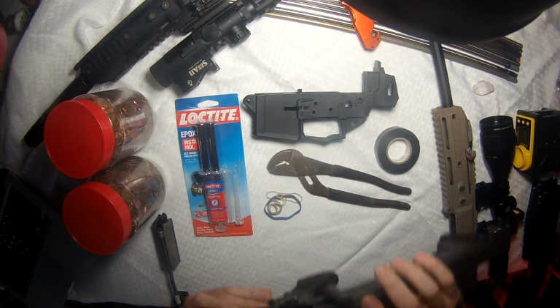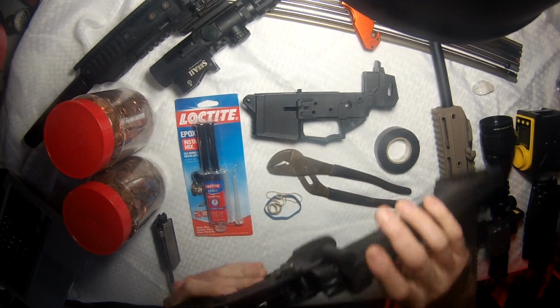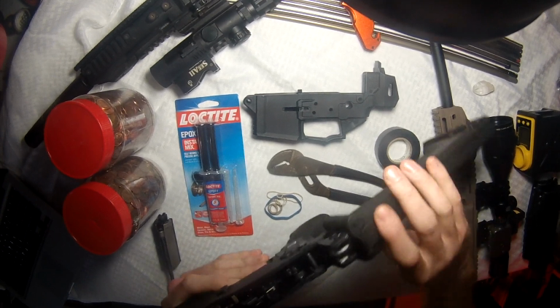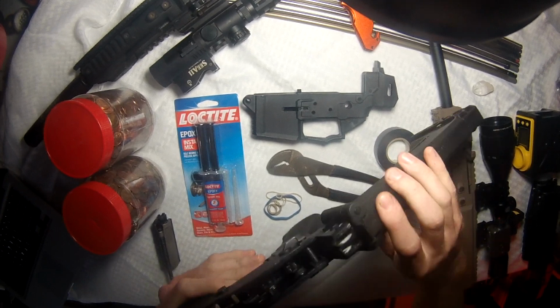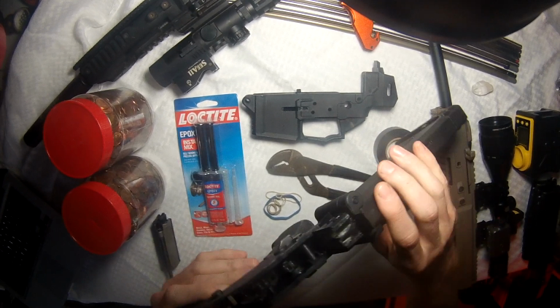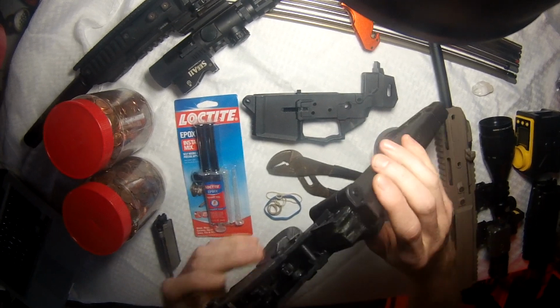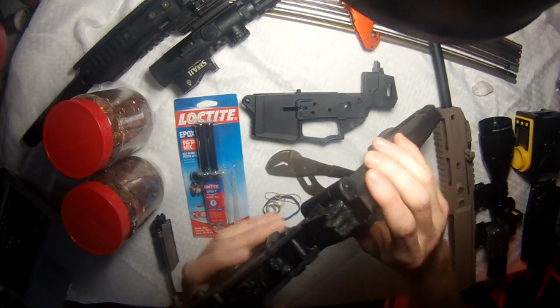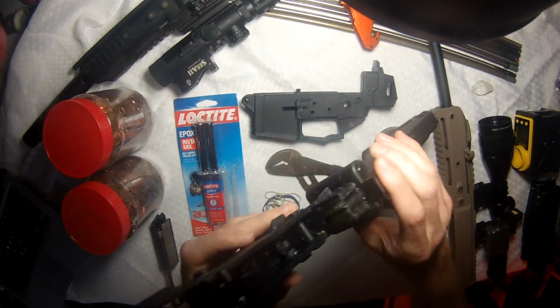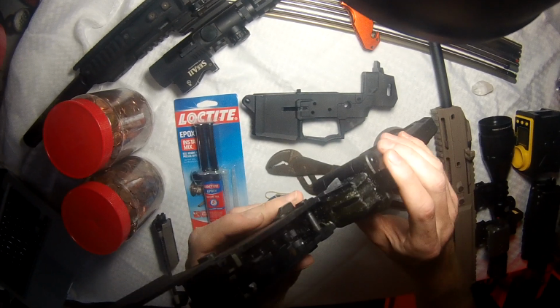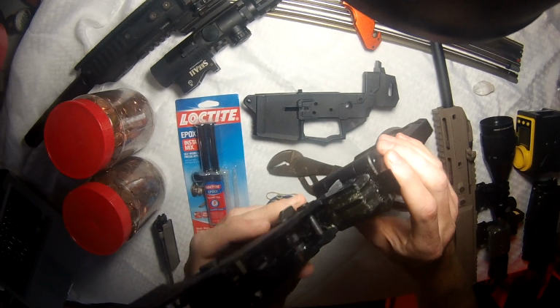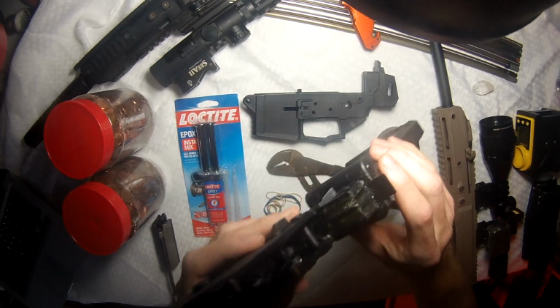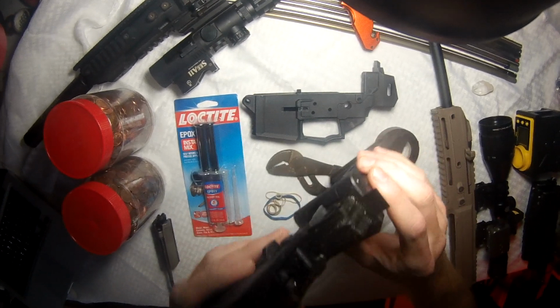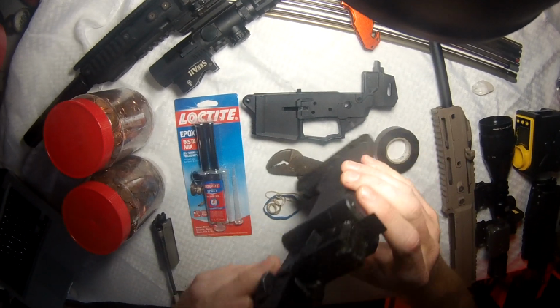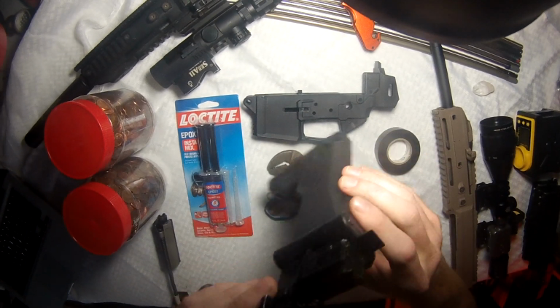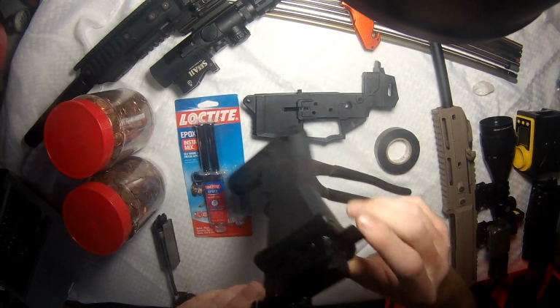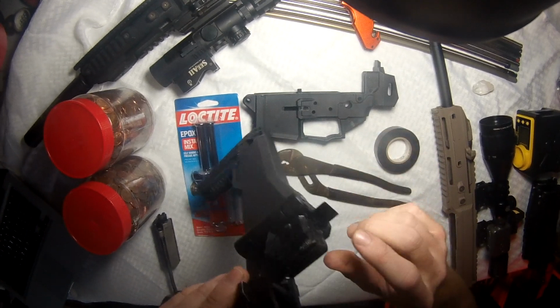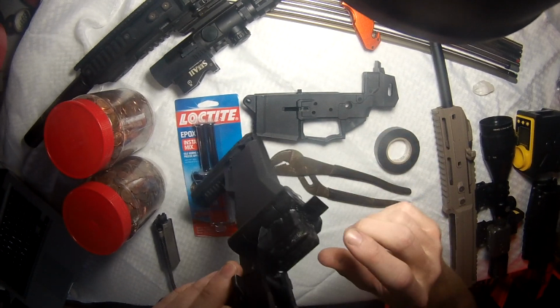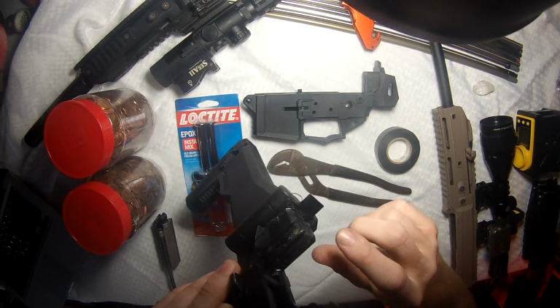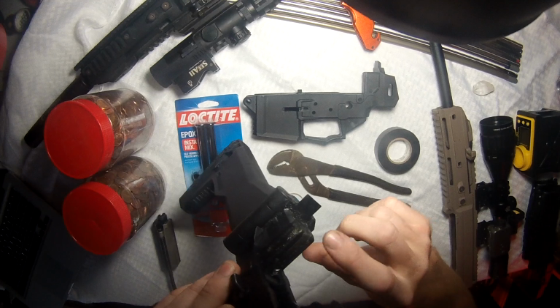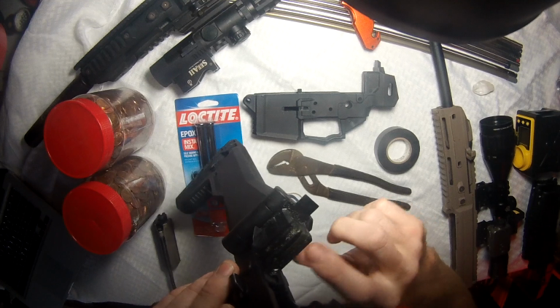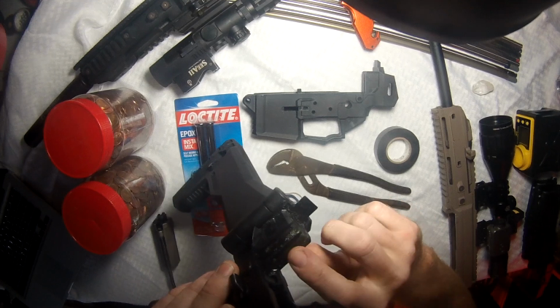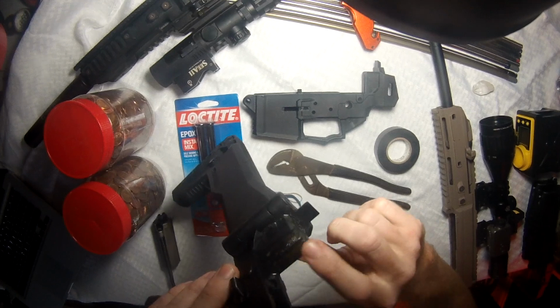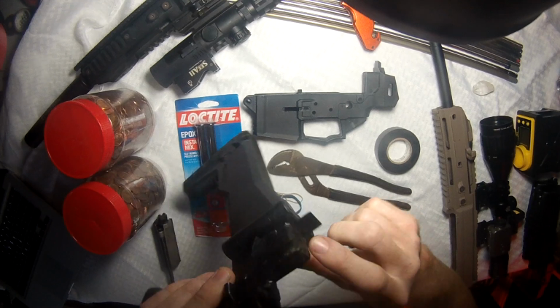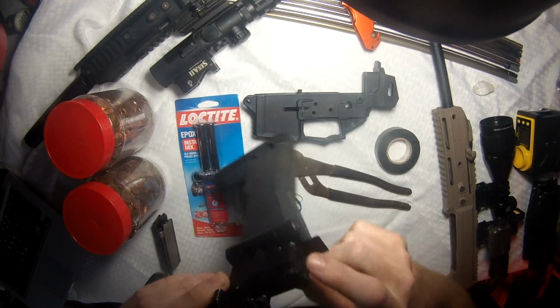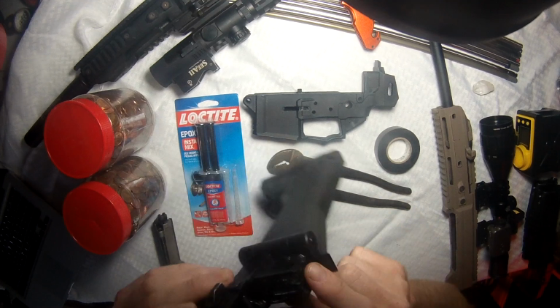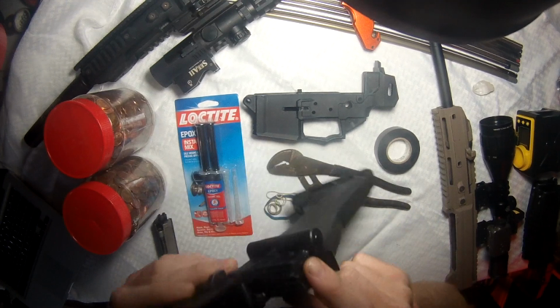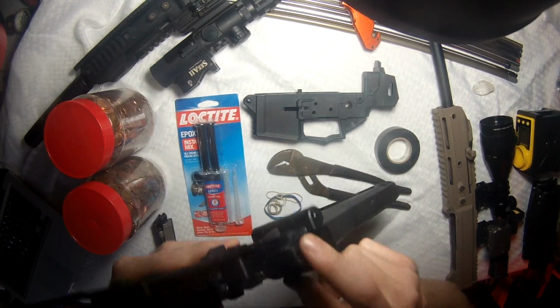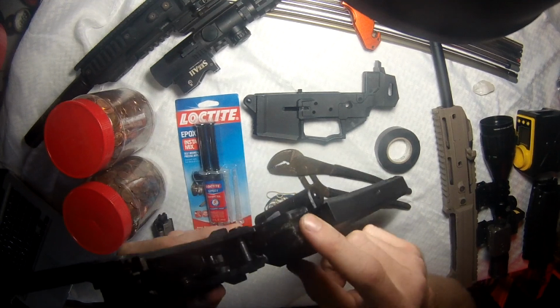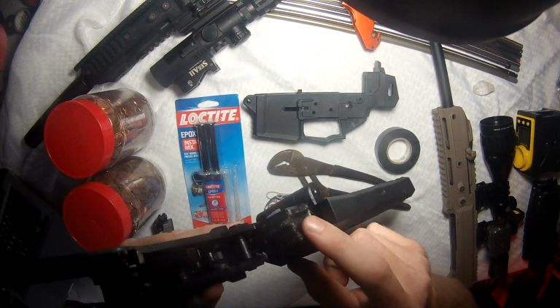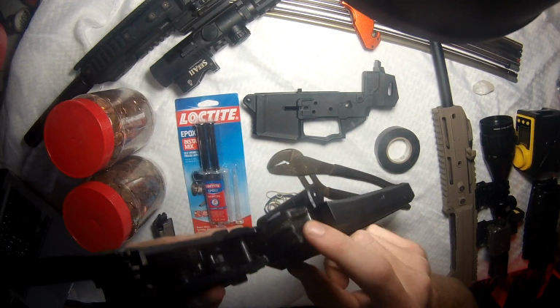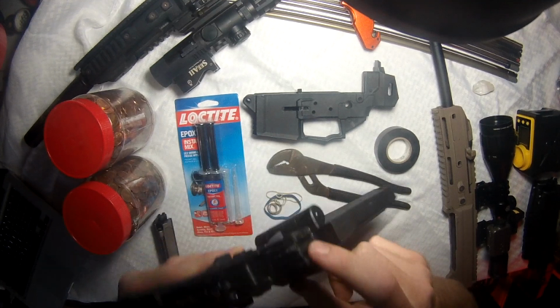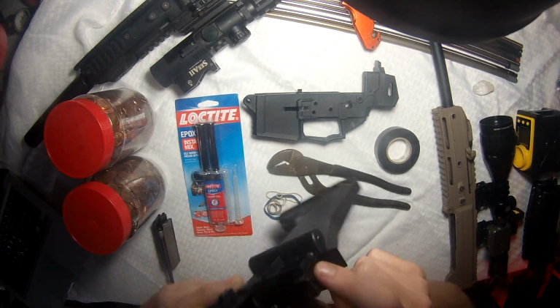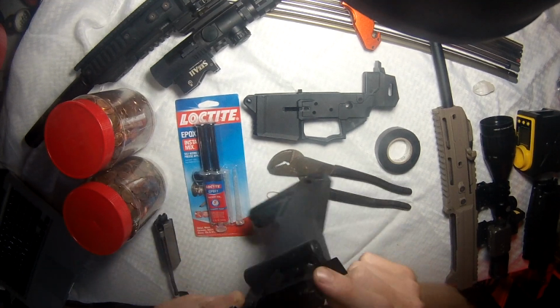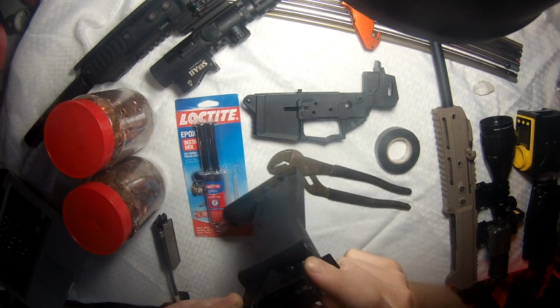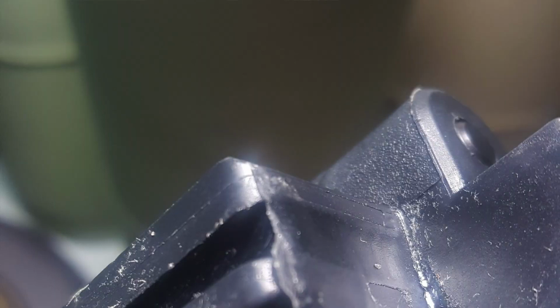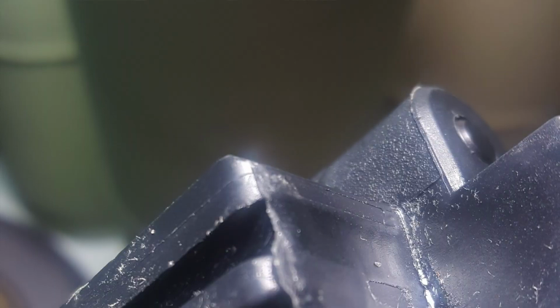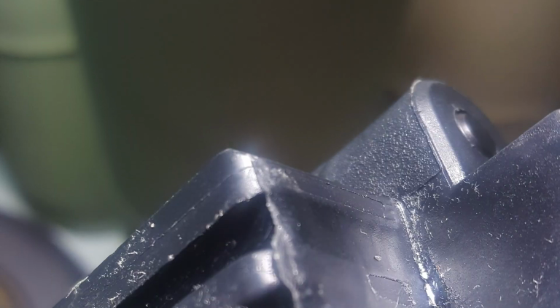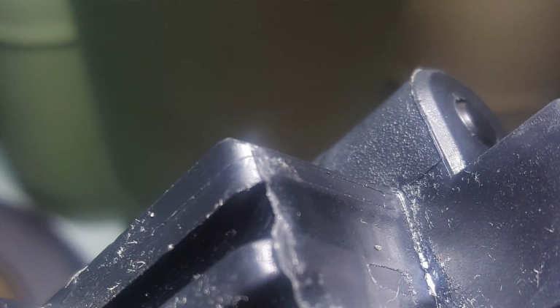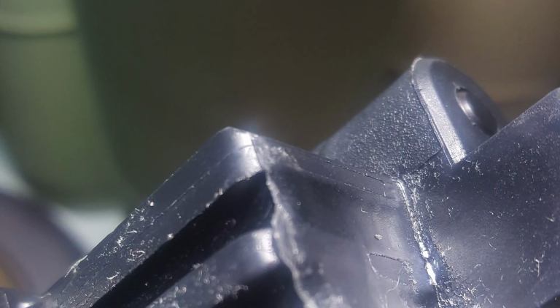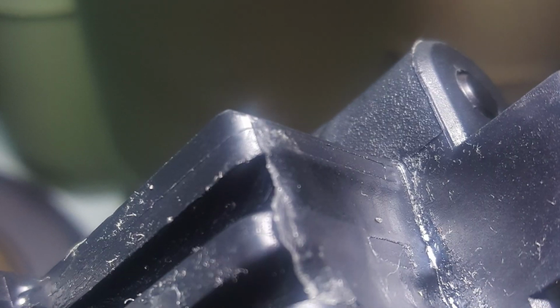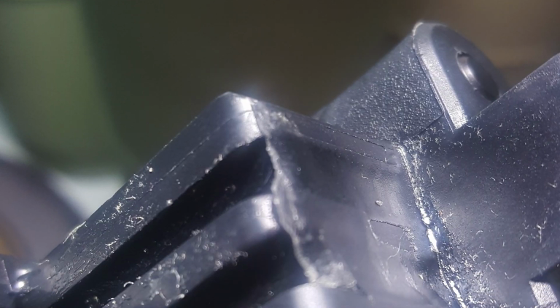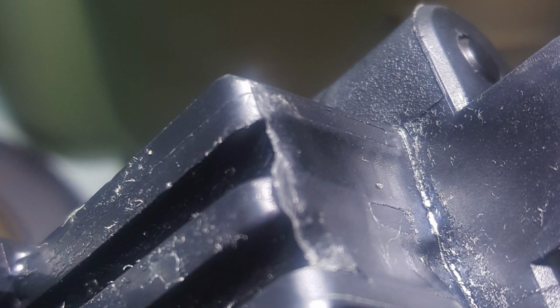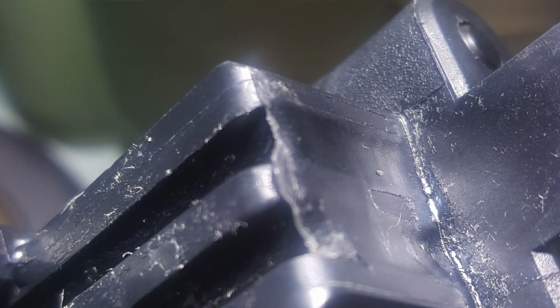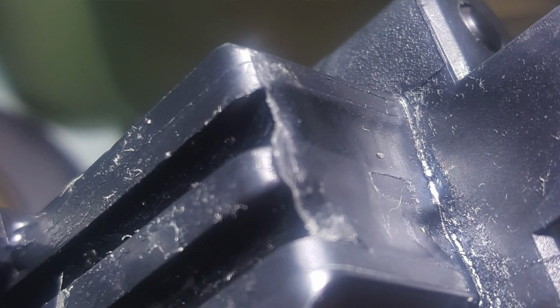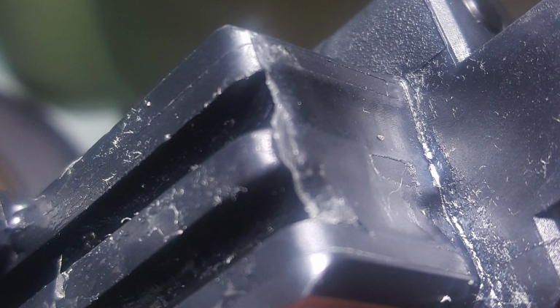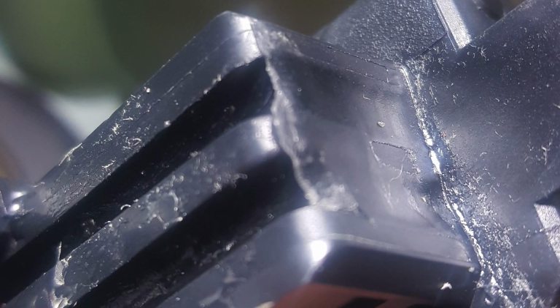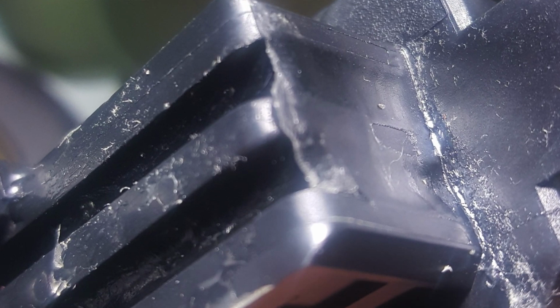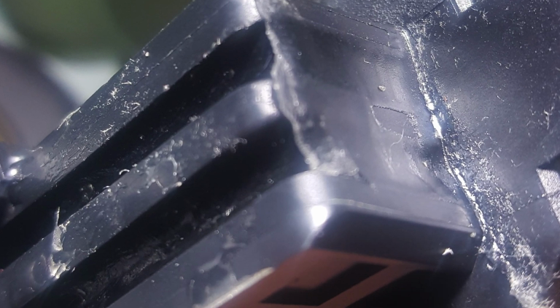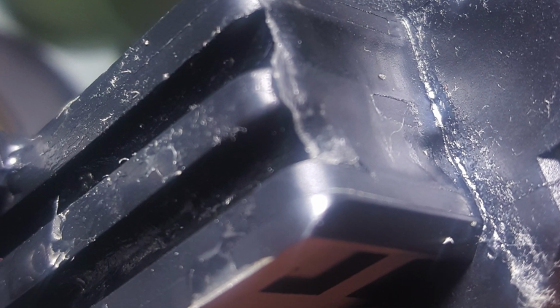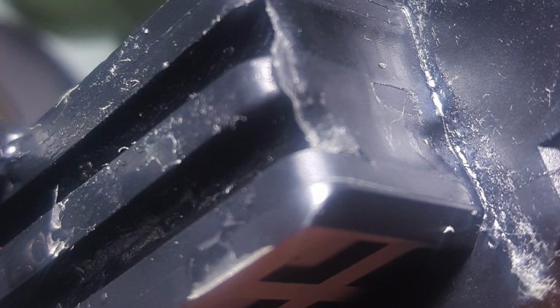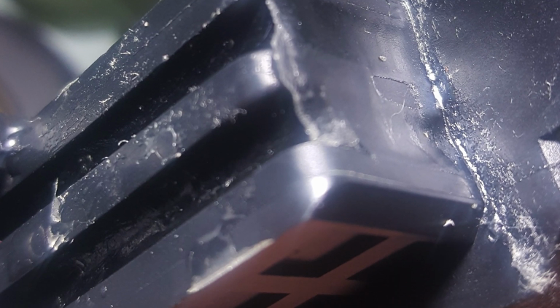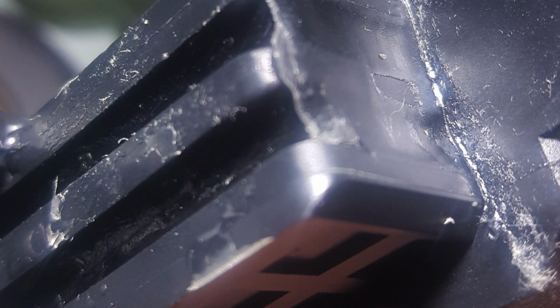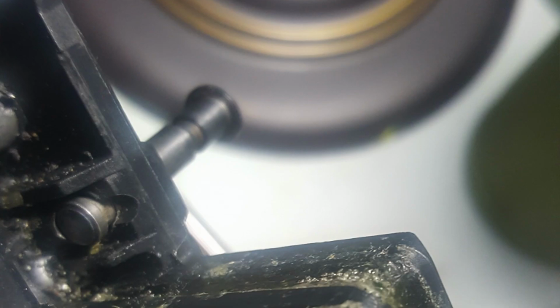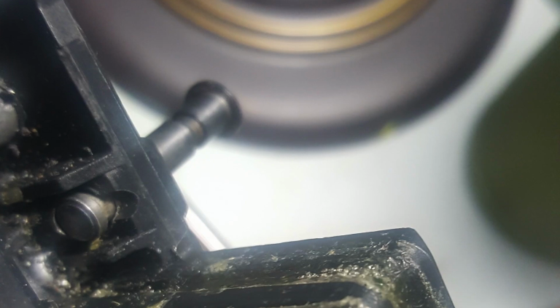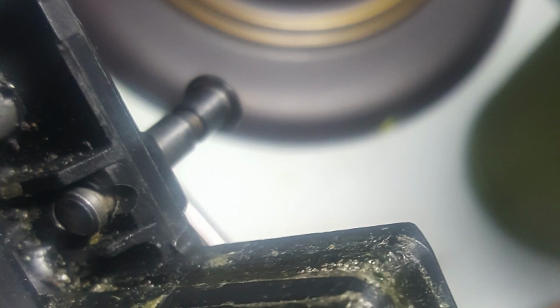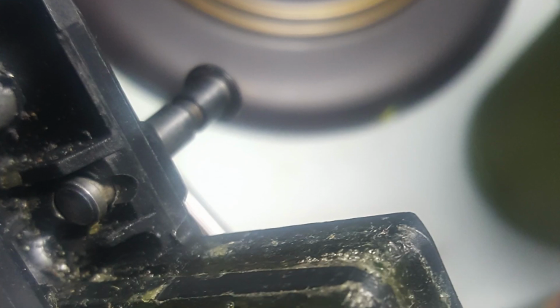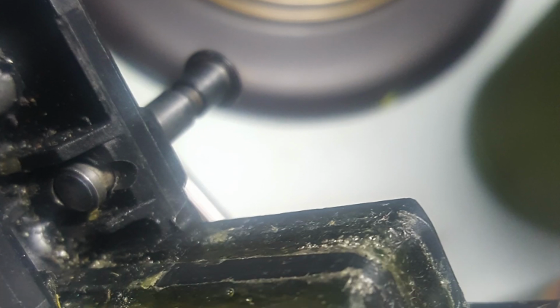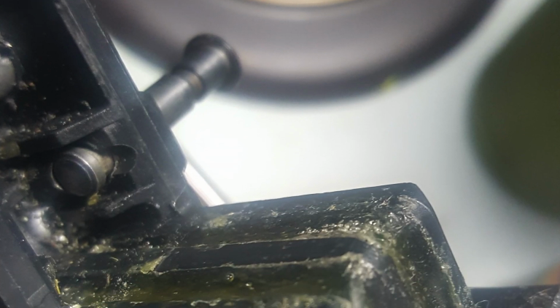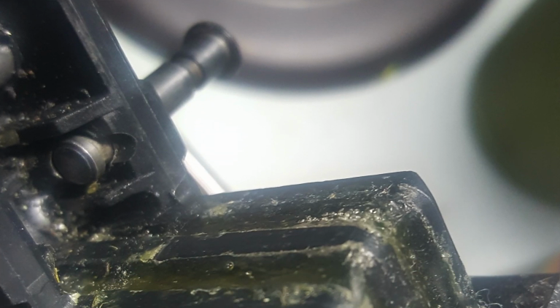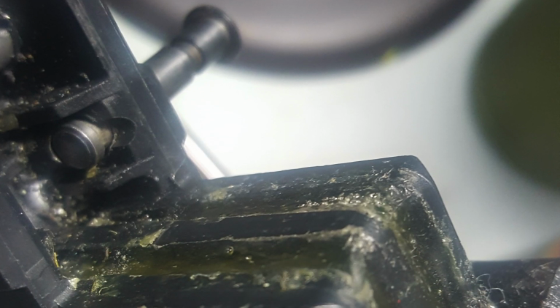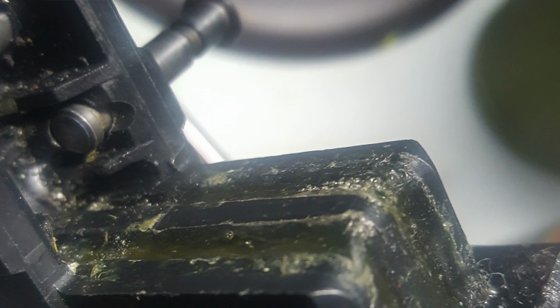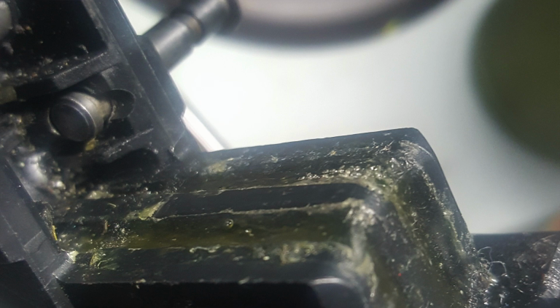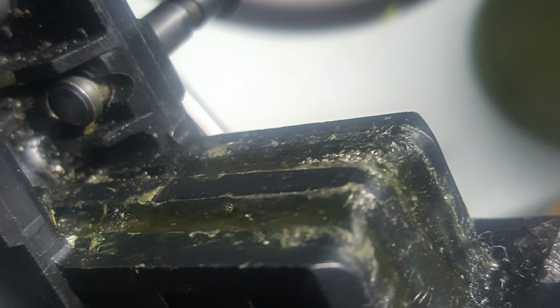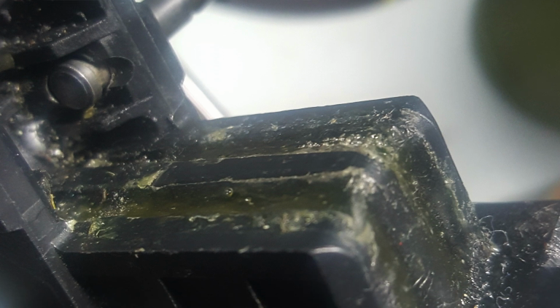Here's a lower I've already completed. You can see the molding on it looks real nice from where the tape held it. I'm going to show you how to do that here in just a moment.